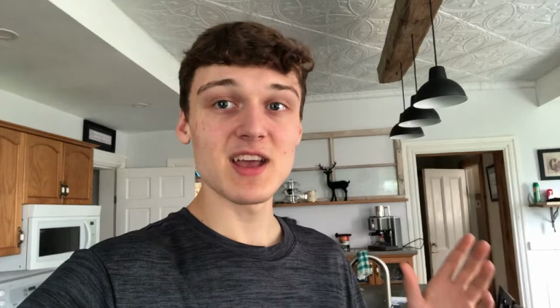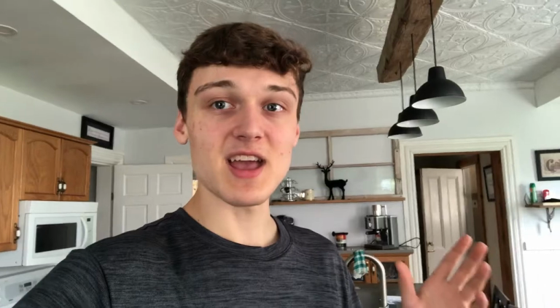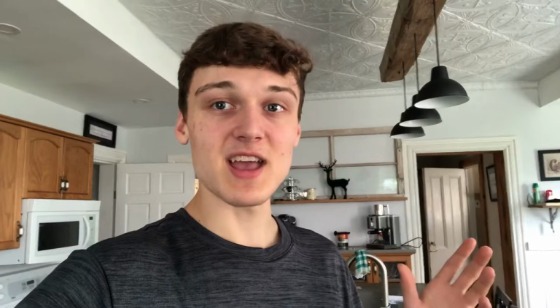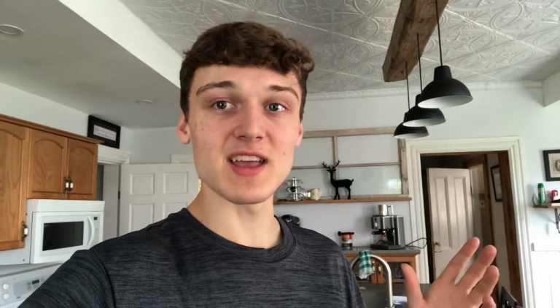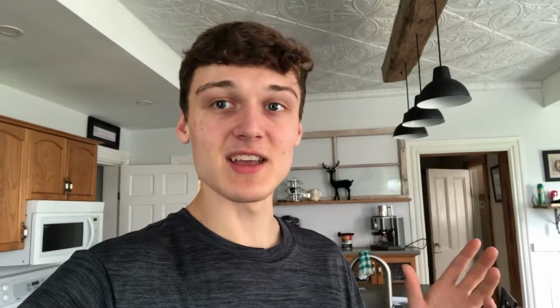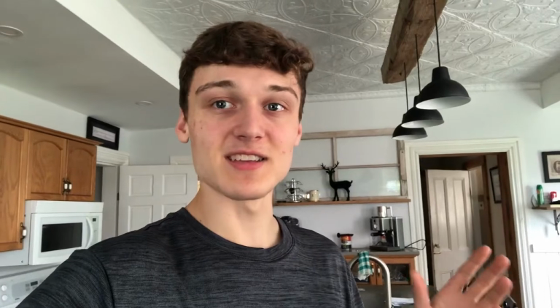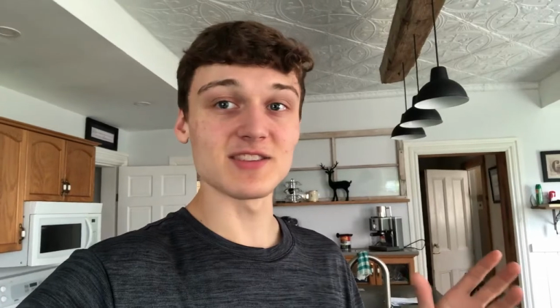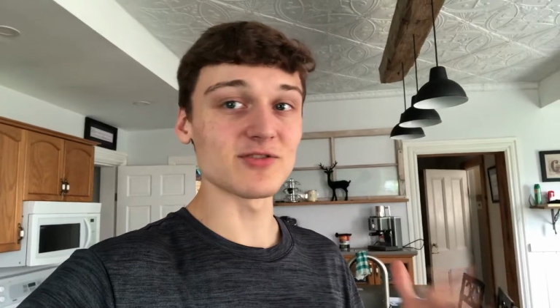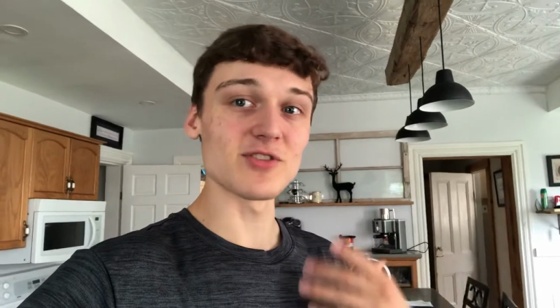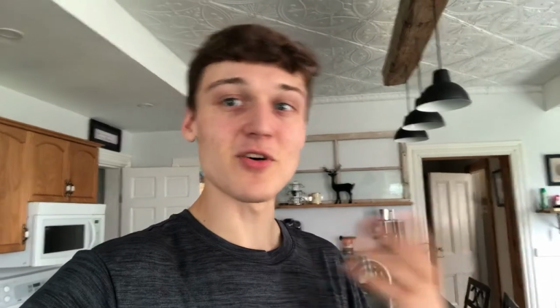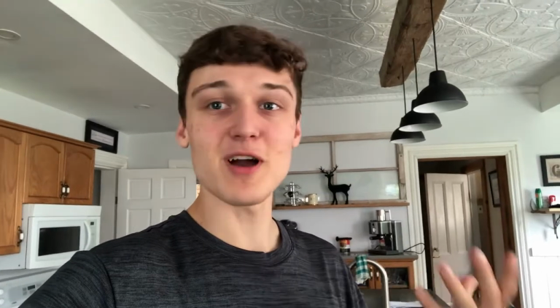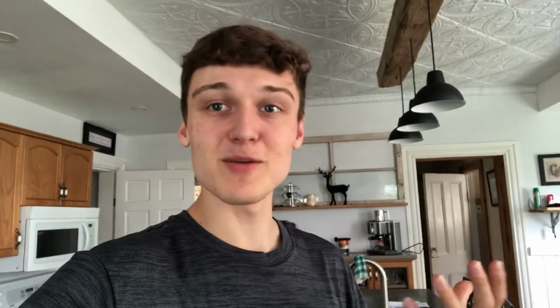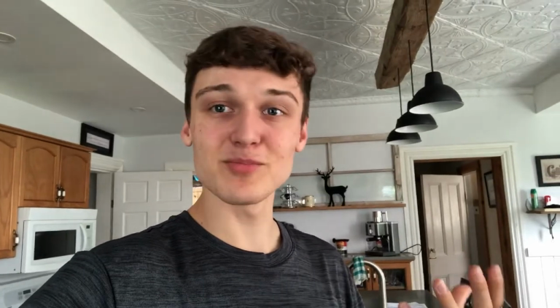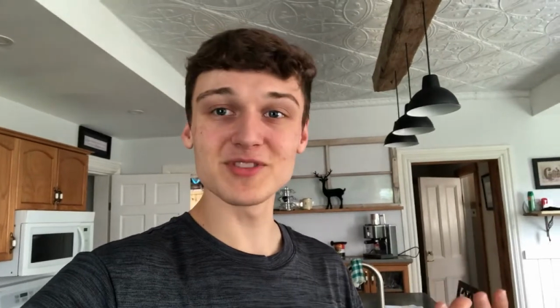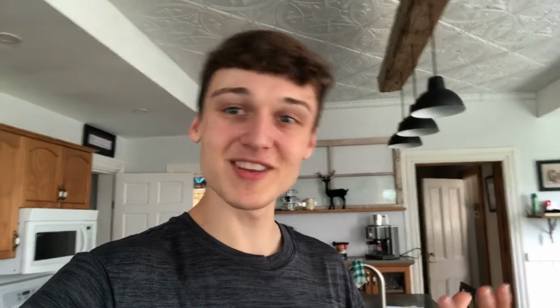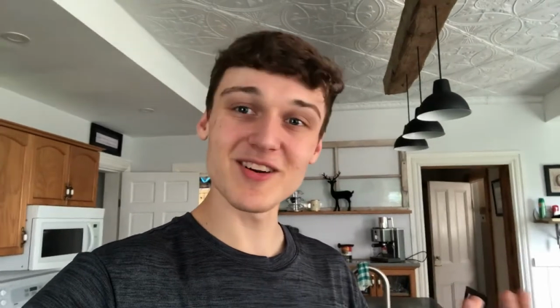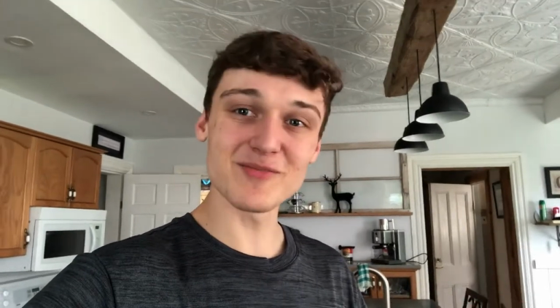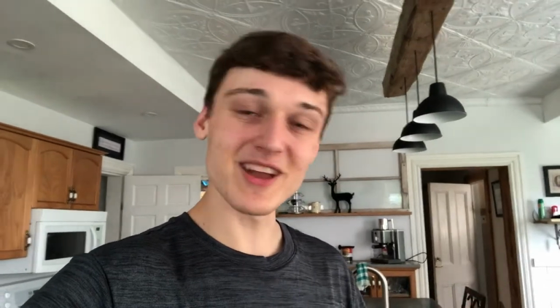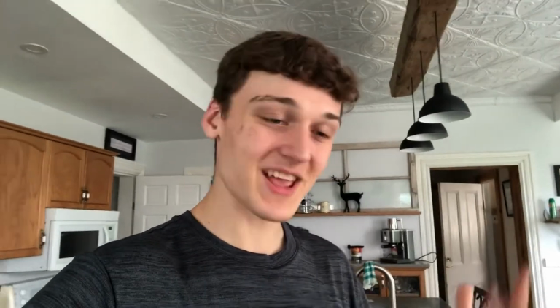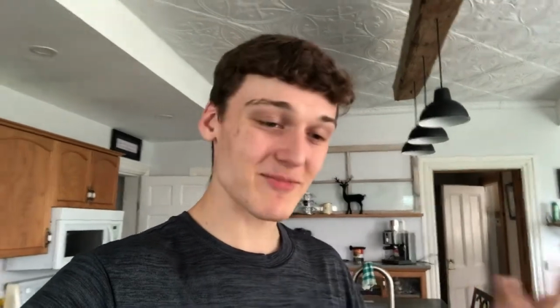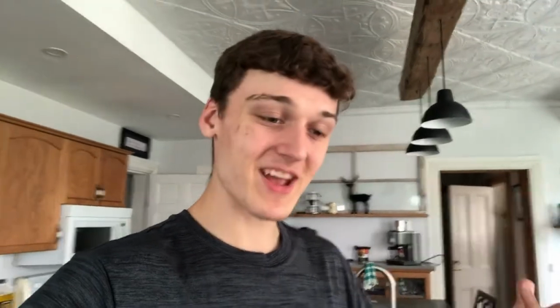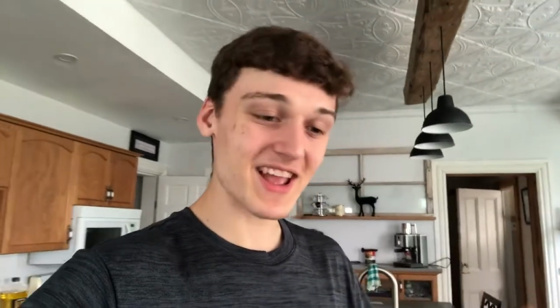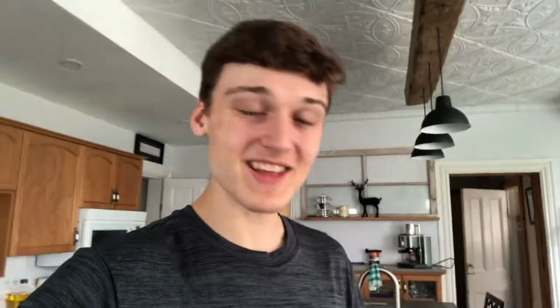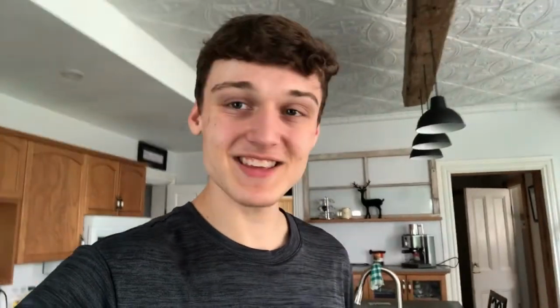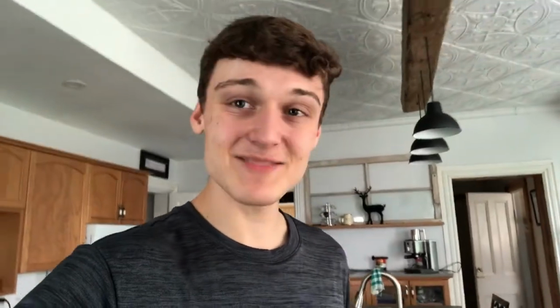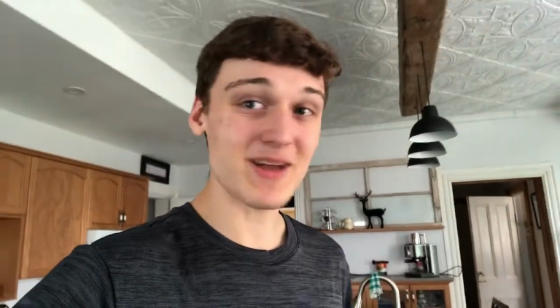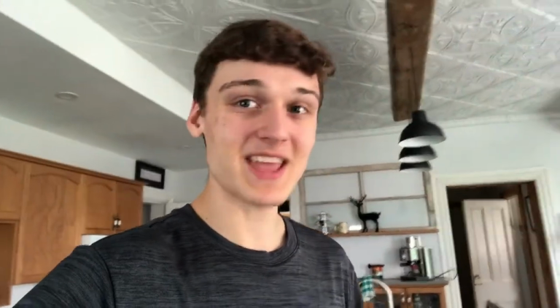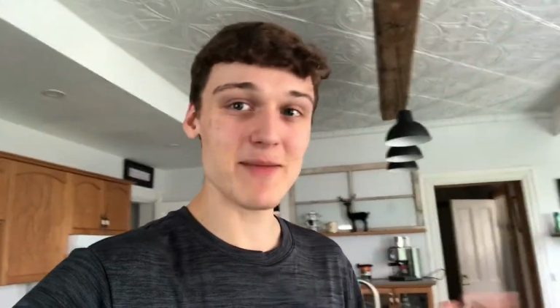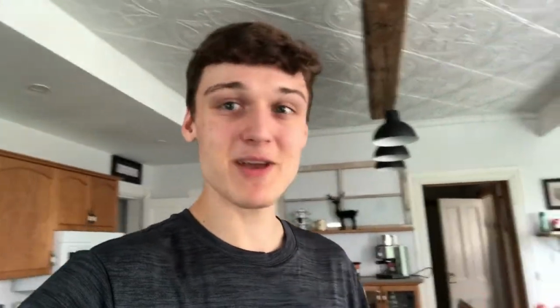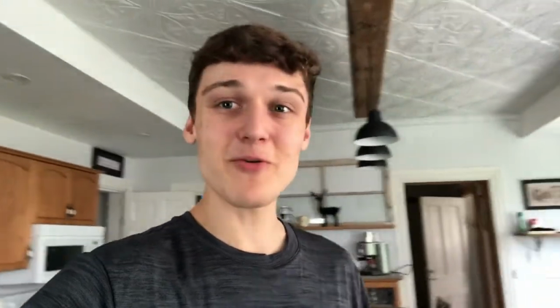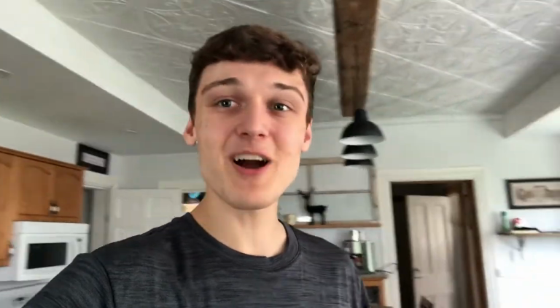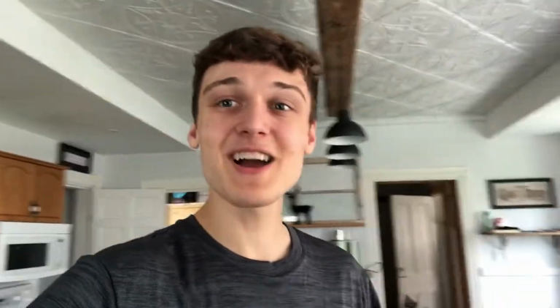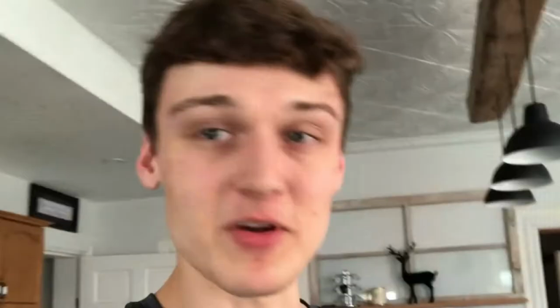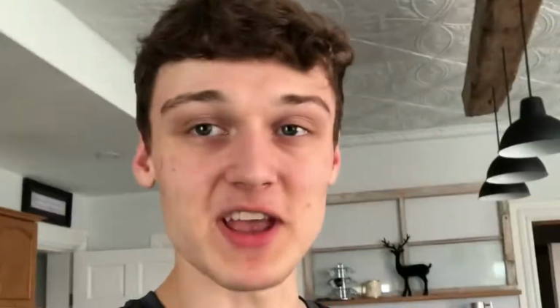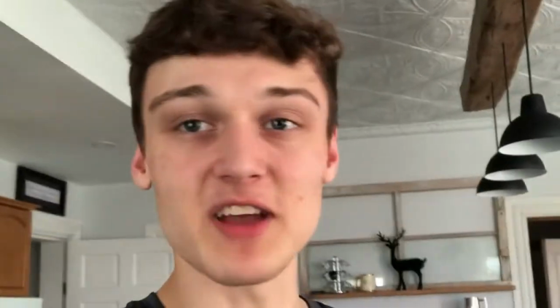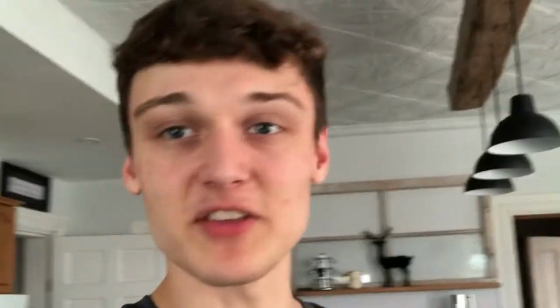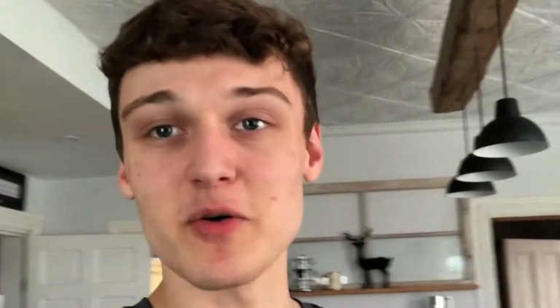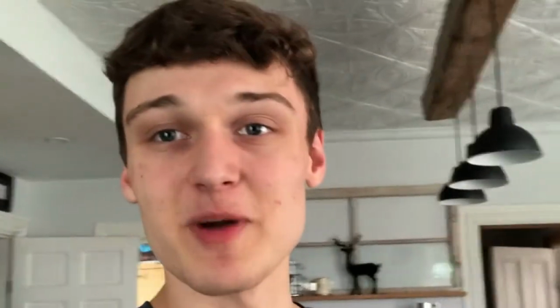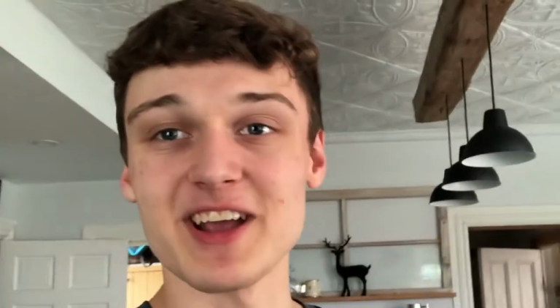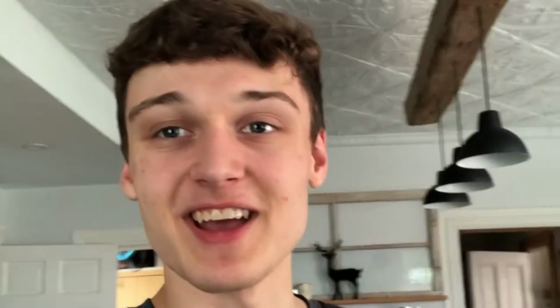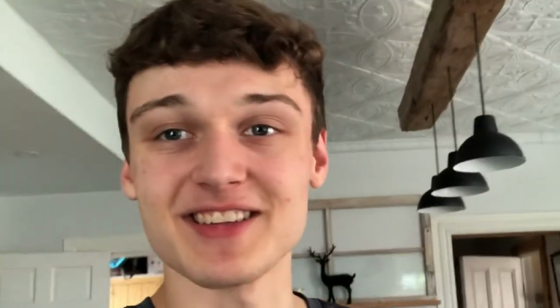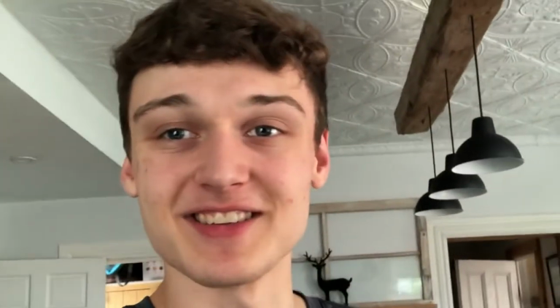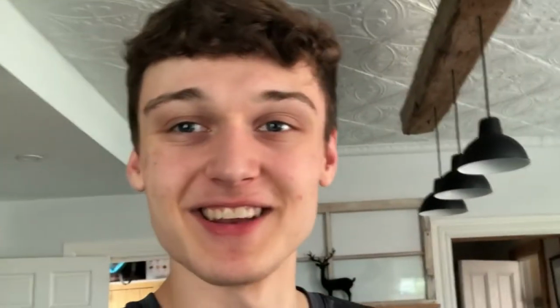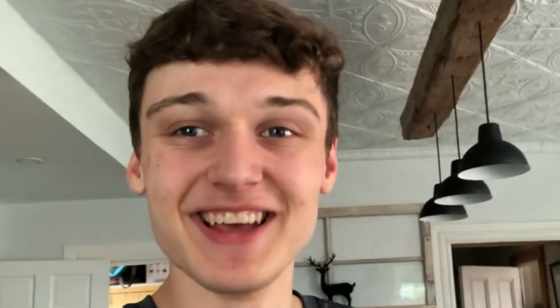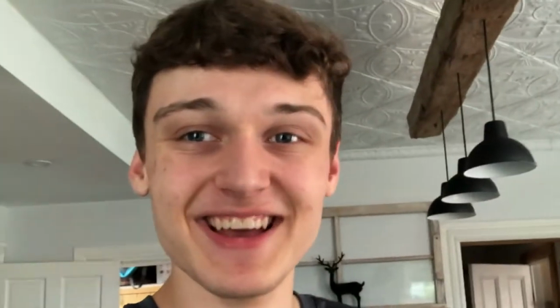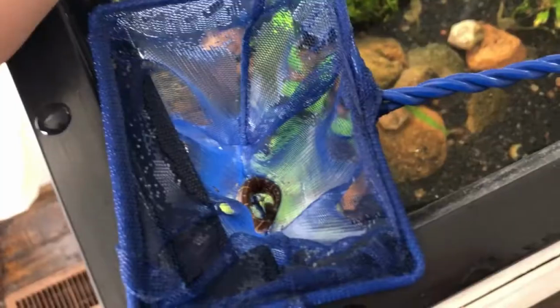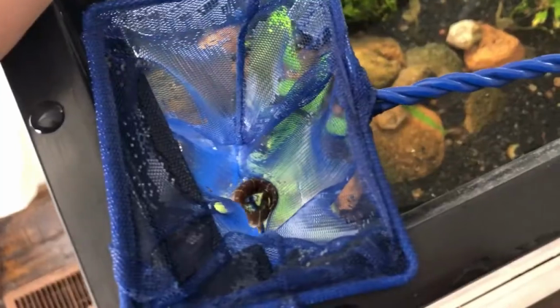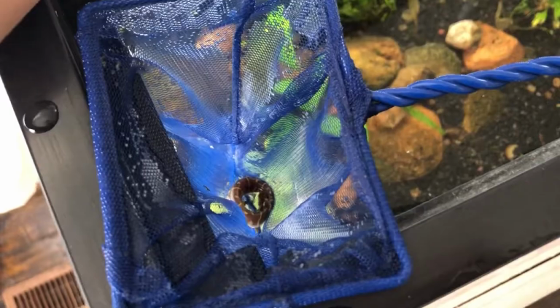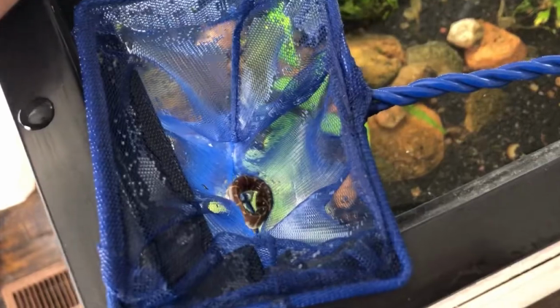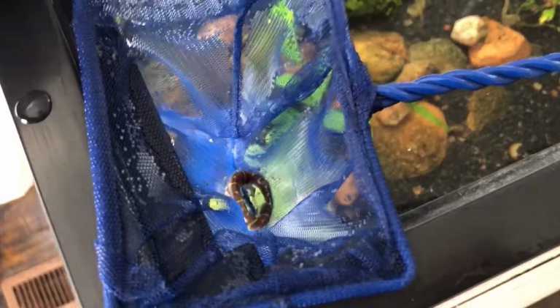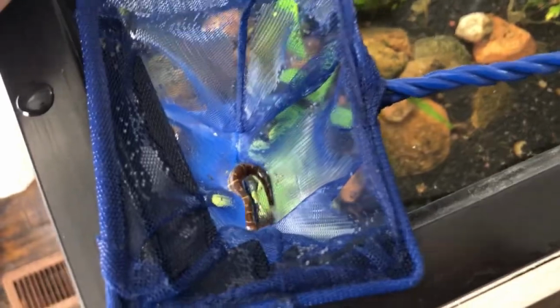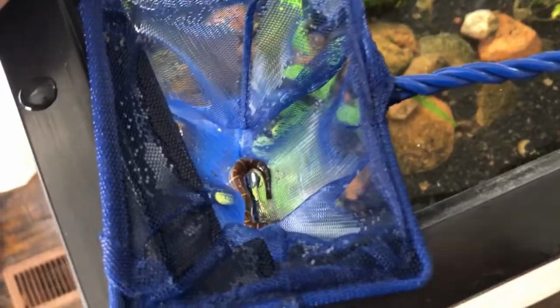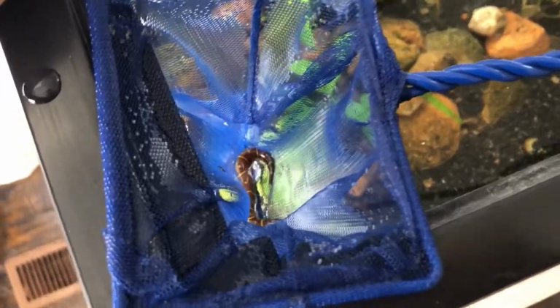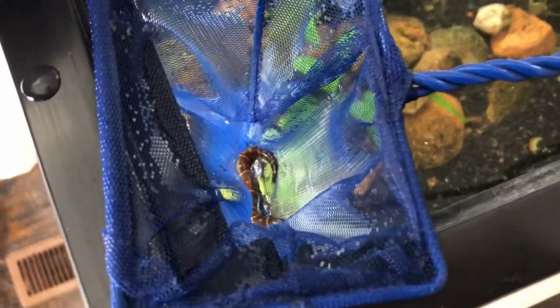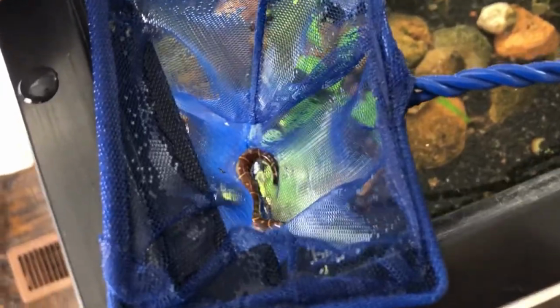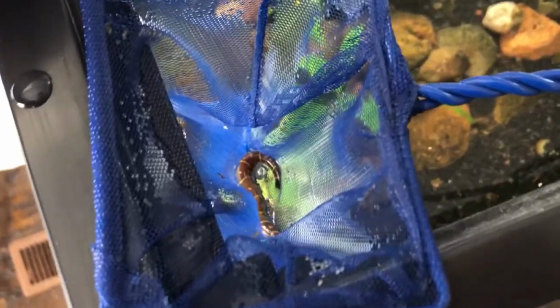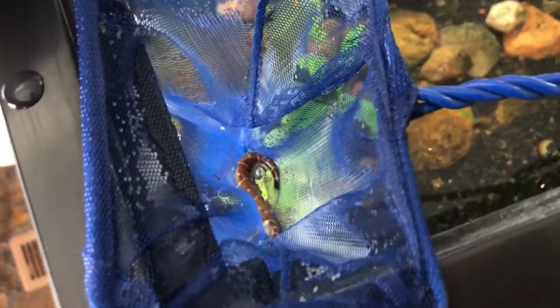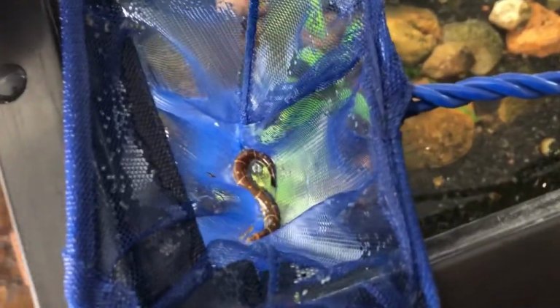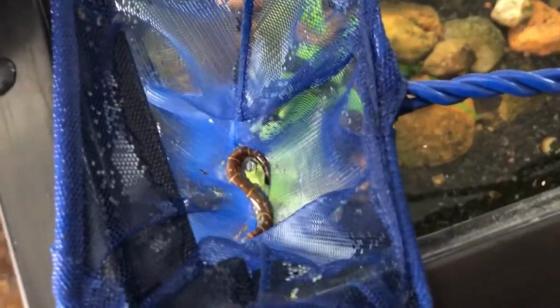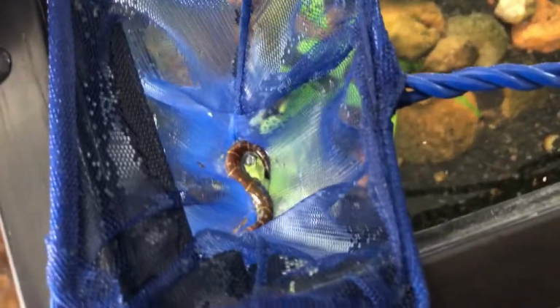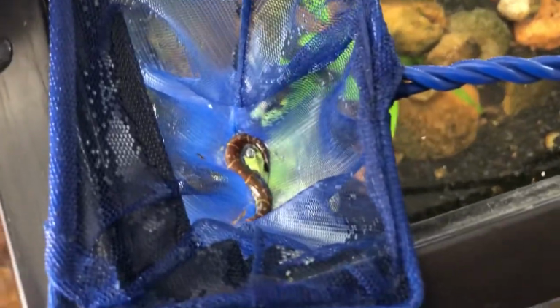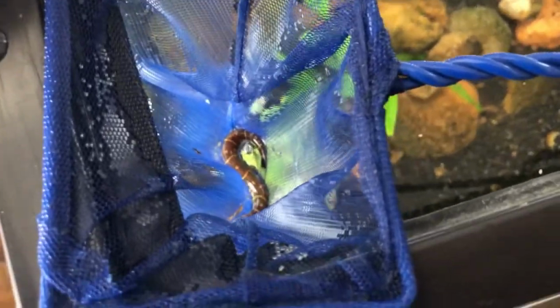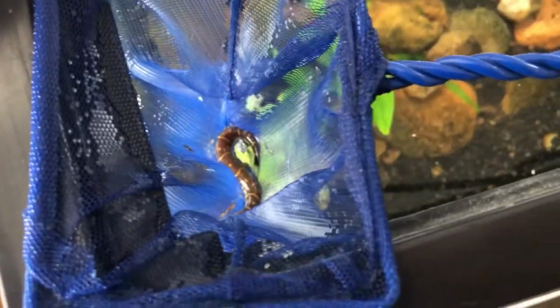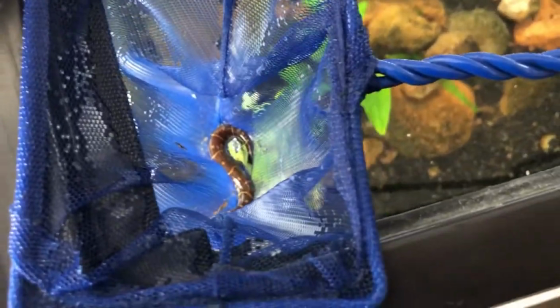I'm putting on my Quebec accent, my Quebecois. Okay, cut the Quebec accent. I actually caught a coolie loach.